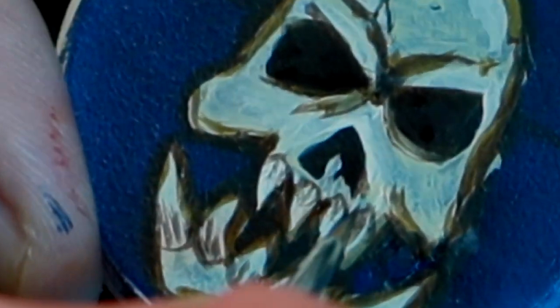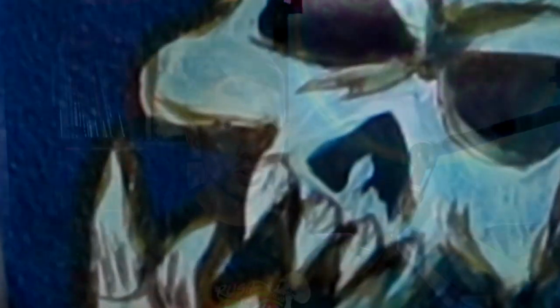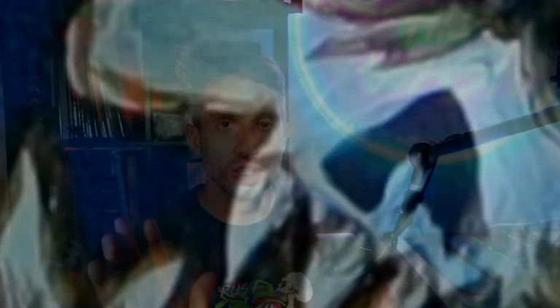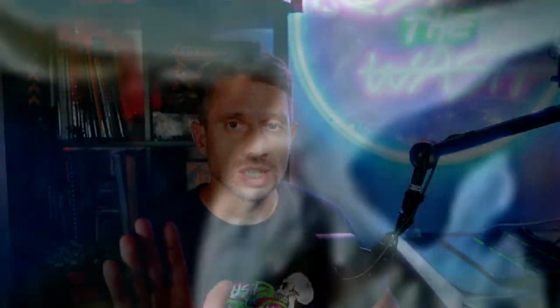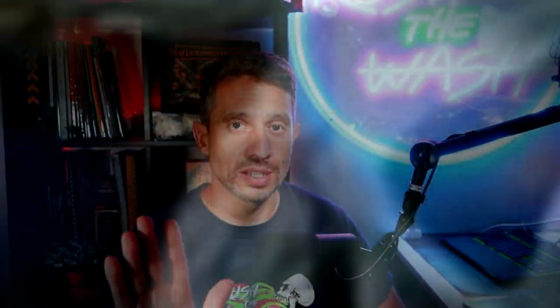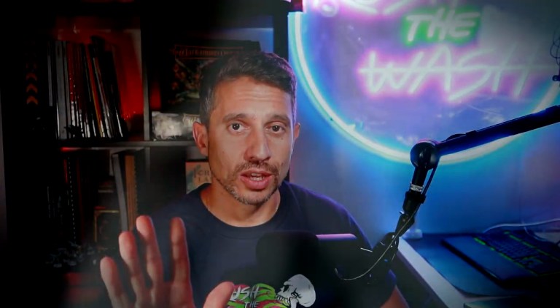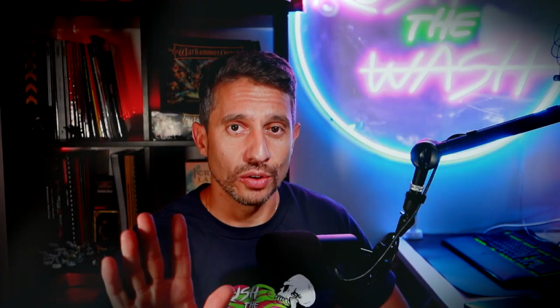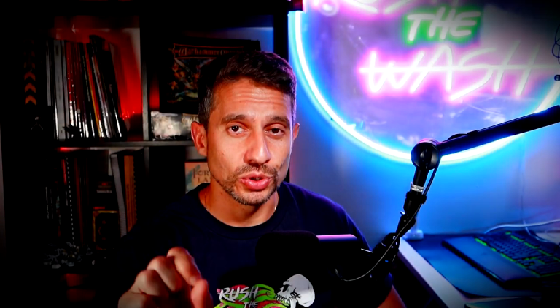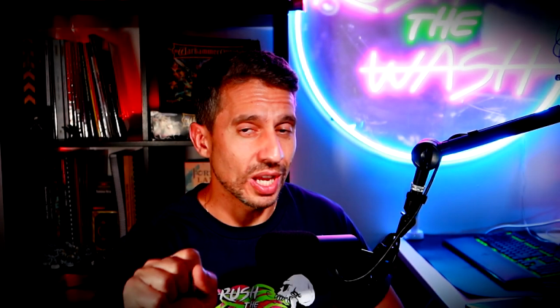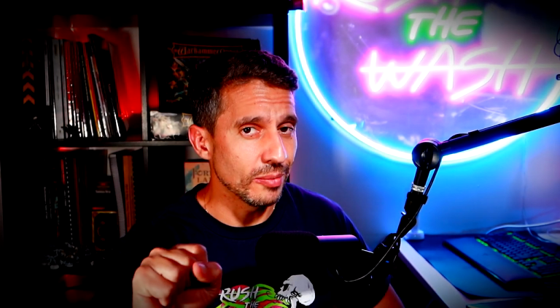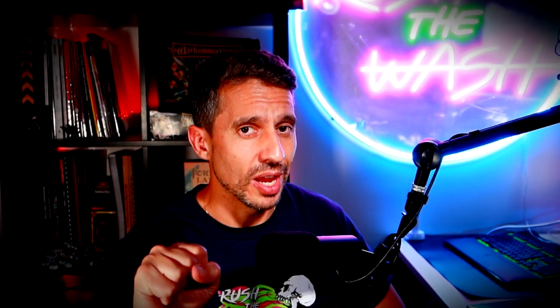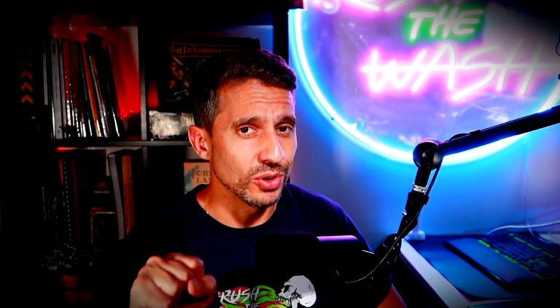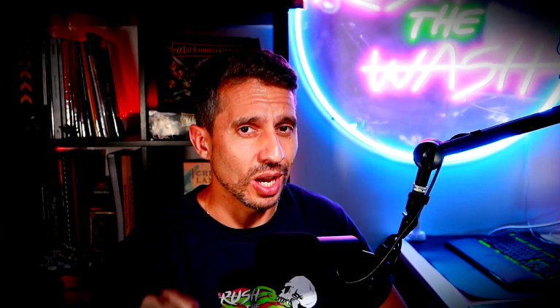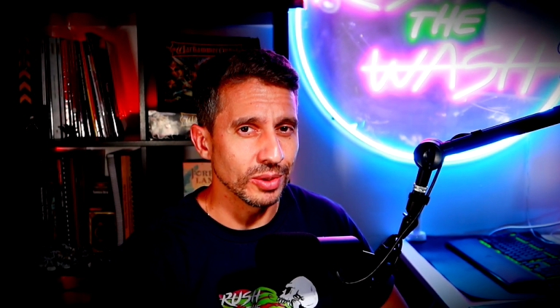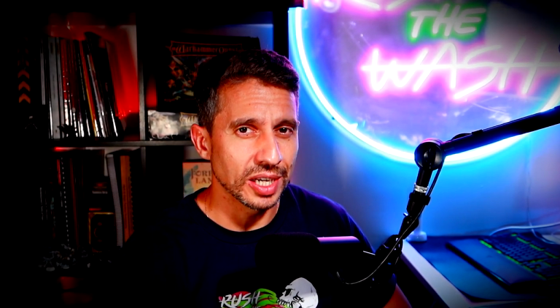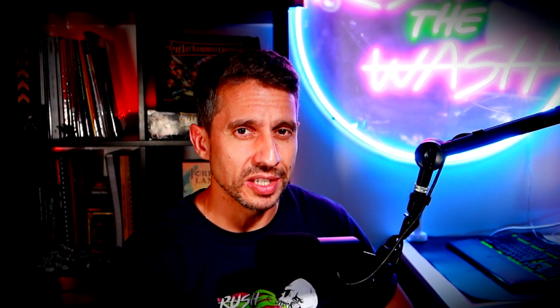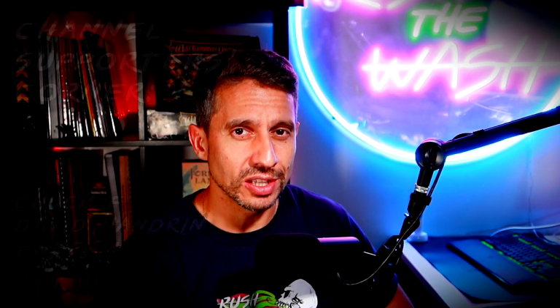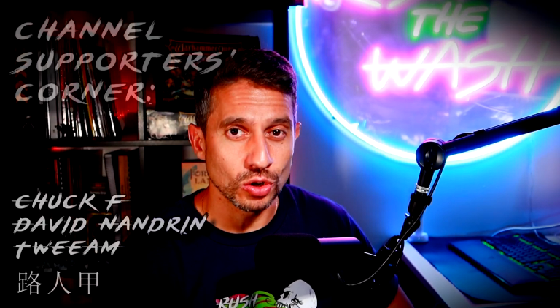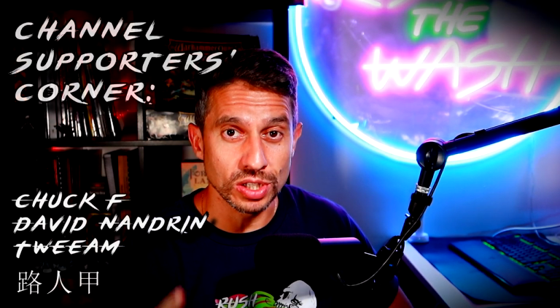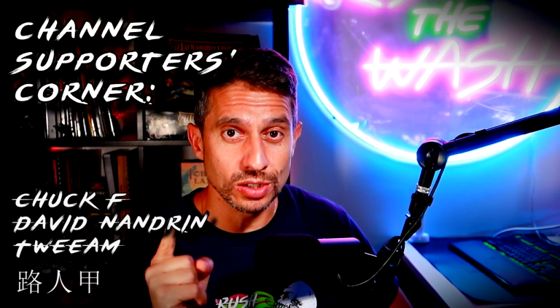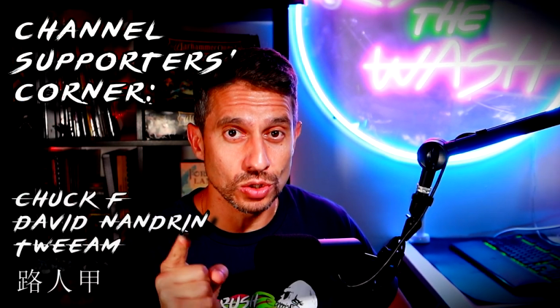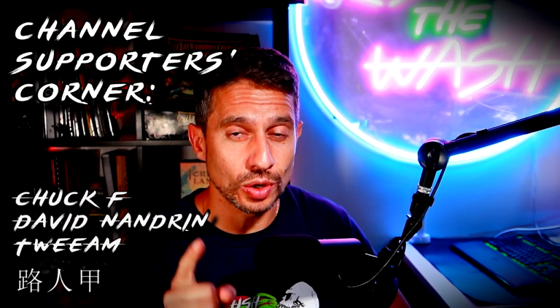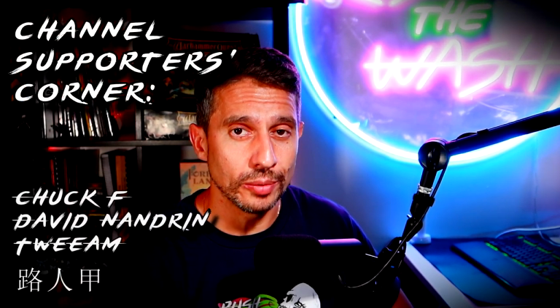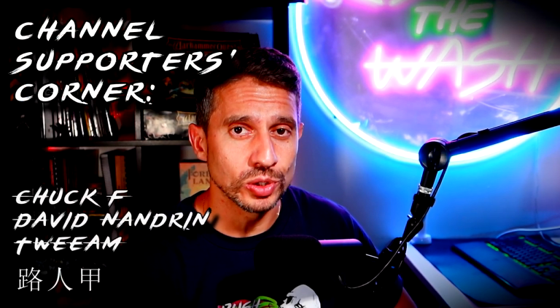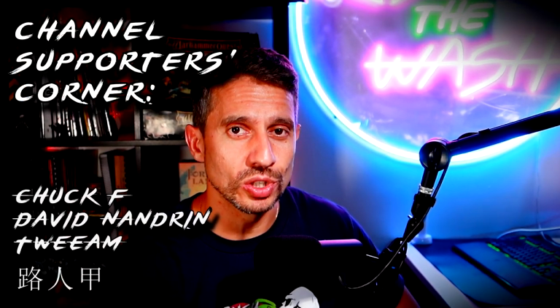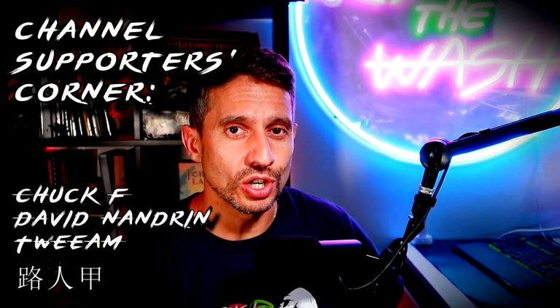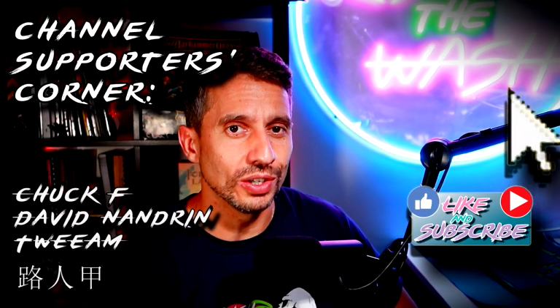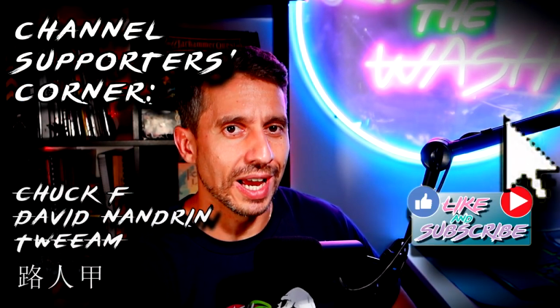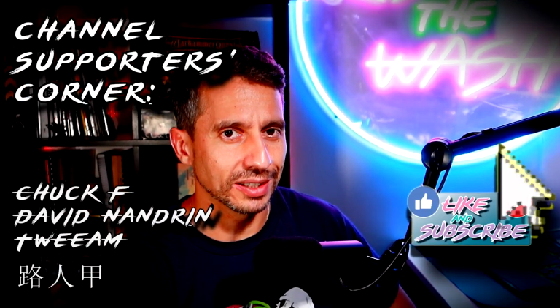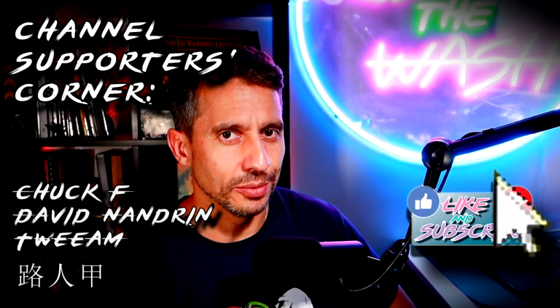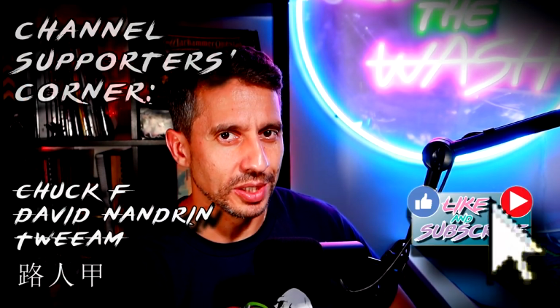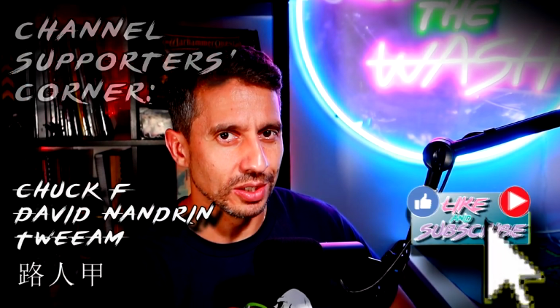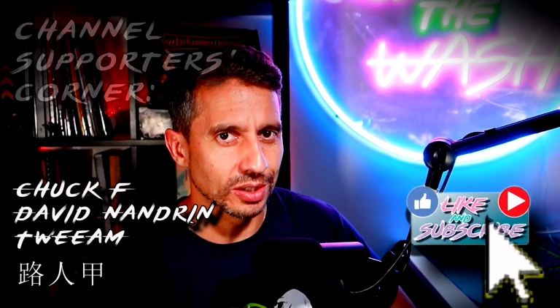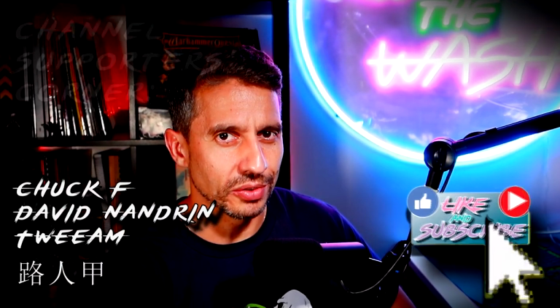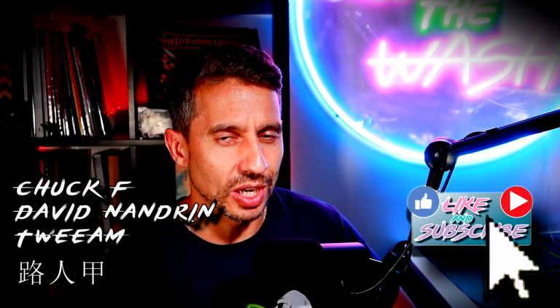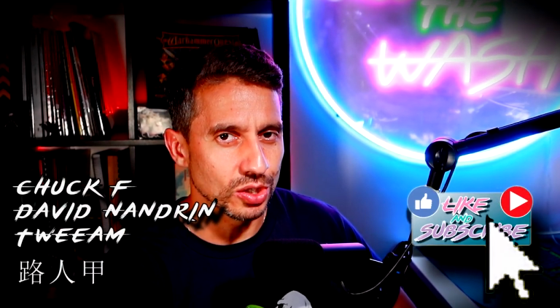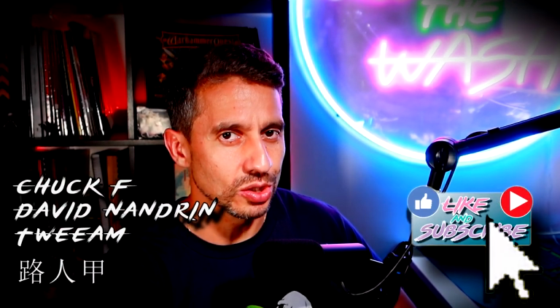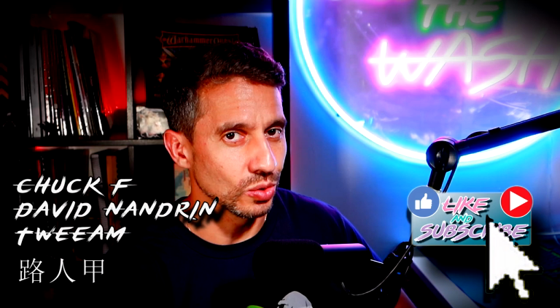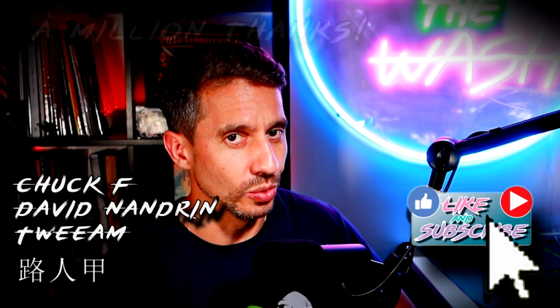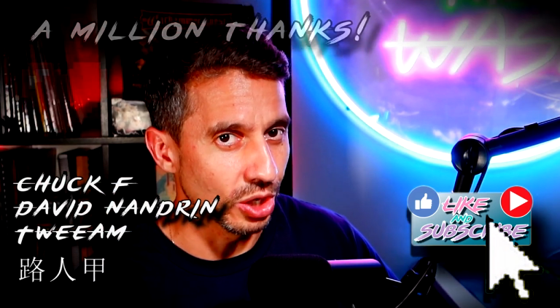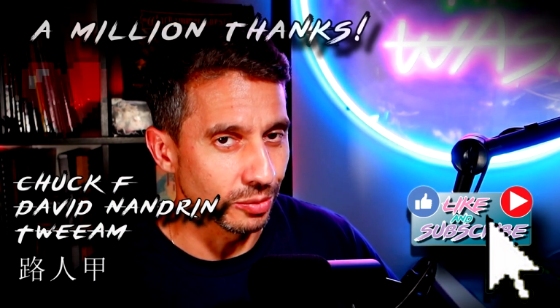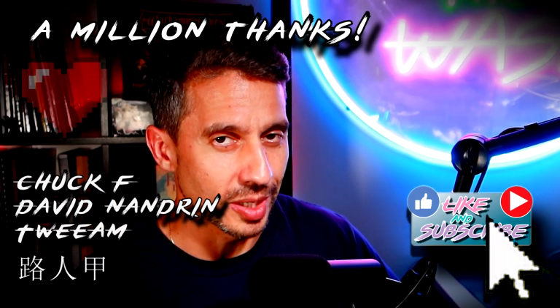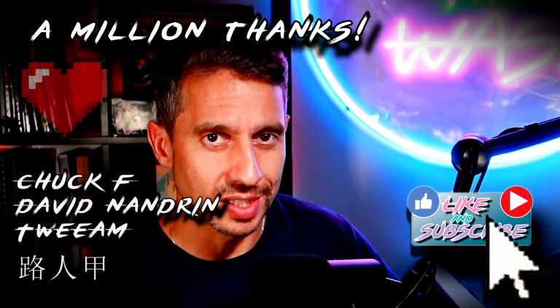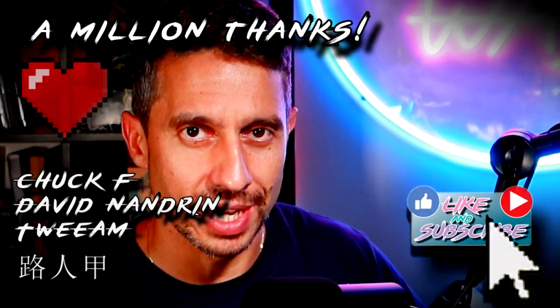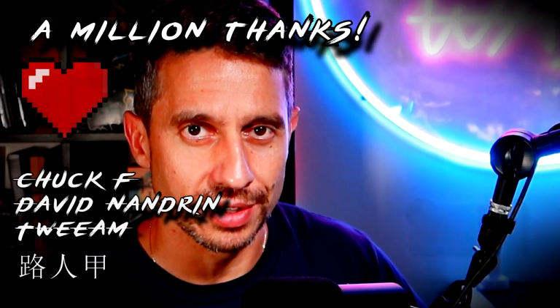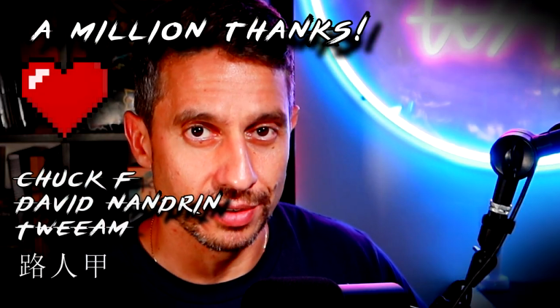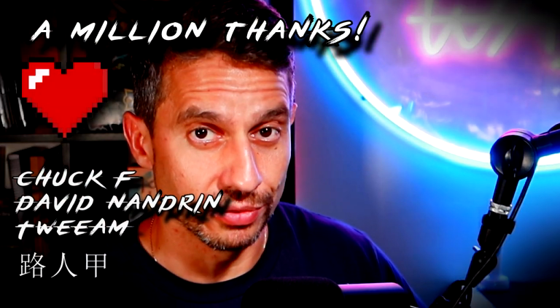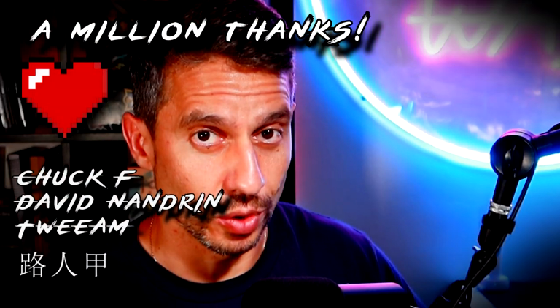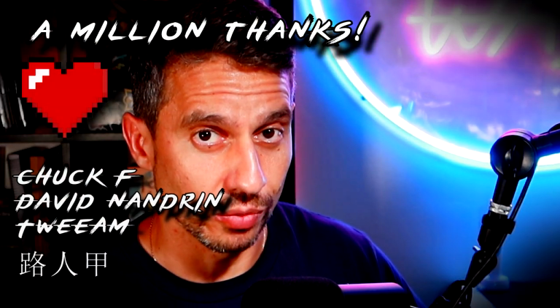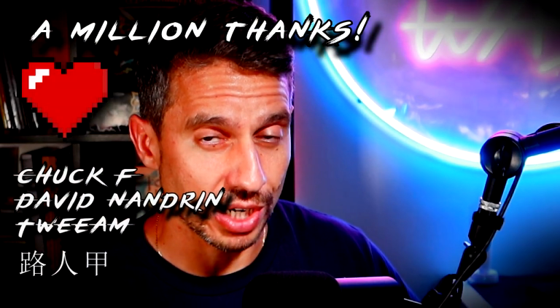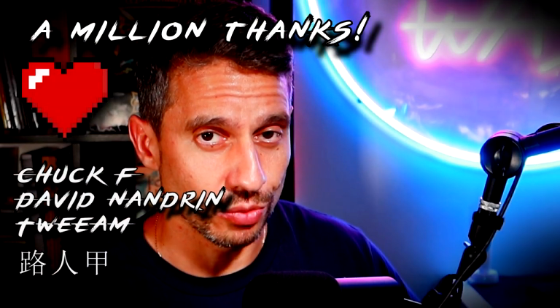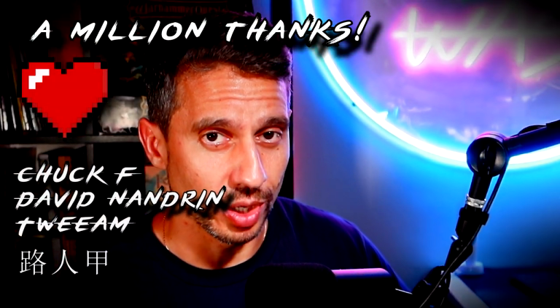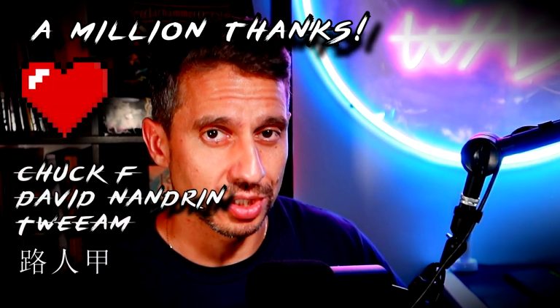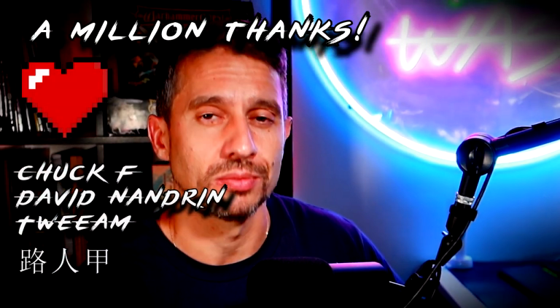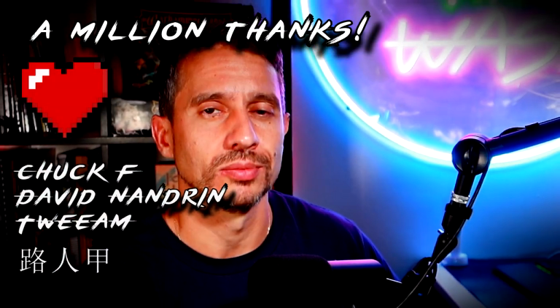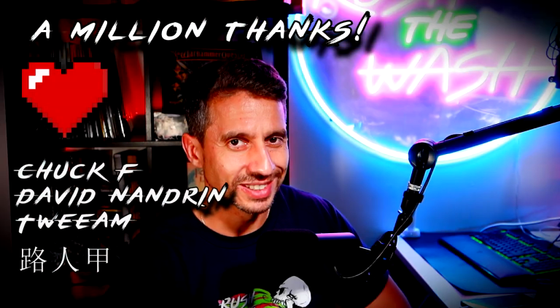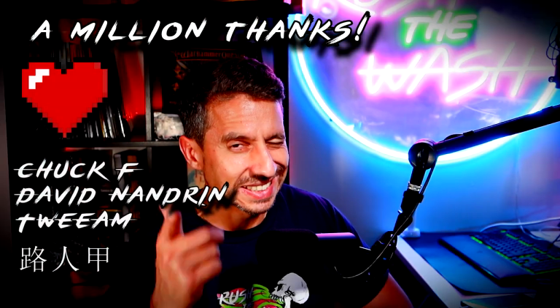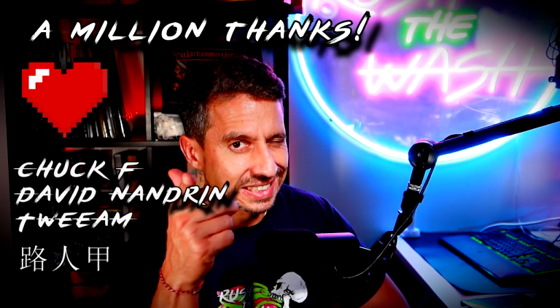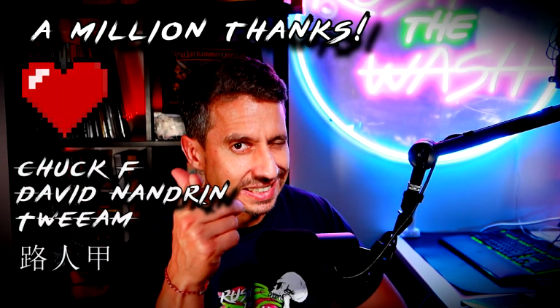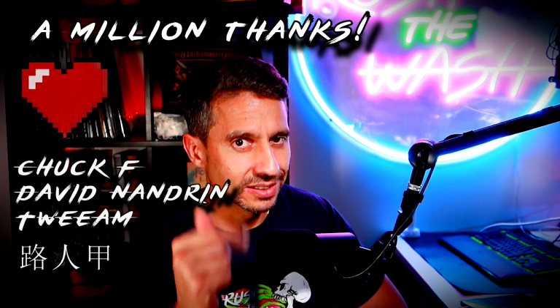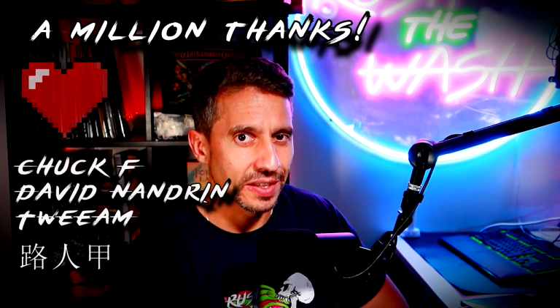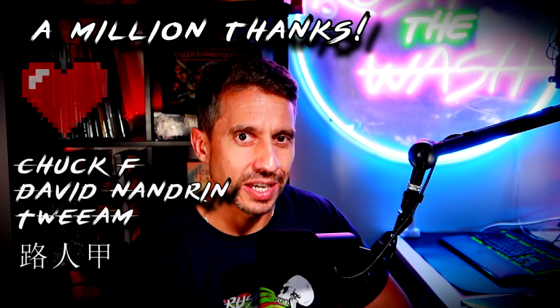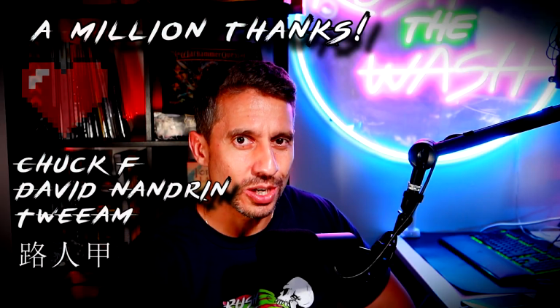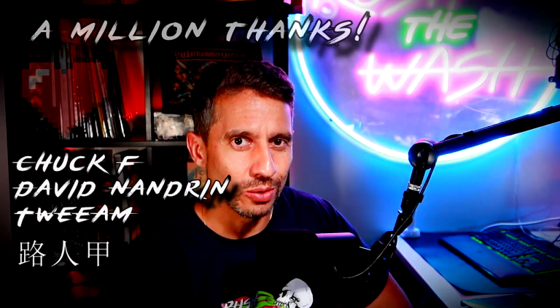Just a second of your time — if you haven't done it yet, consider subscribing to the channel and activating notifications so you don't miss anything from Rush the Wash. Thank you.